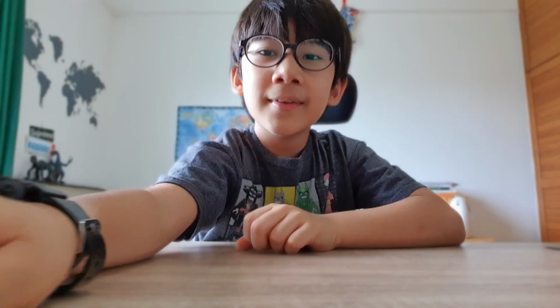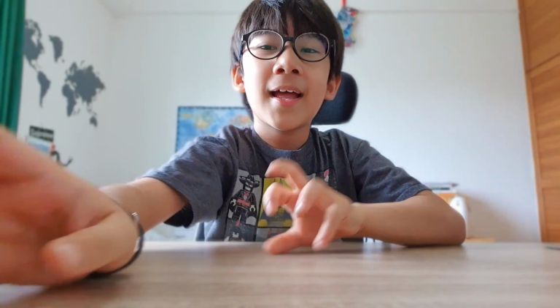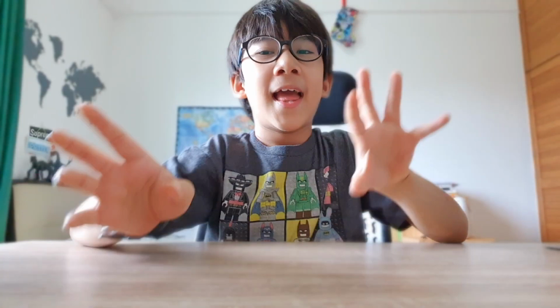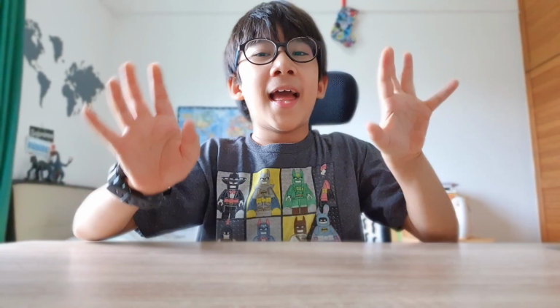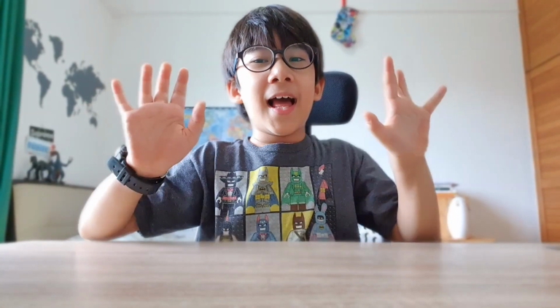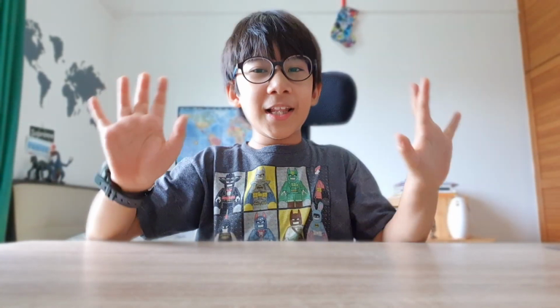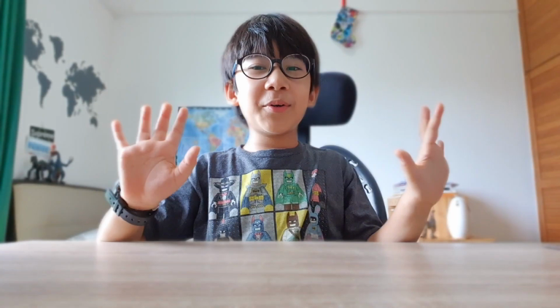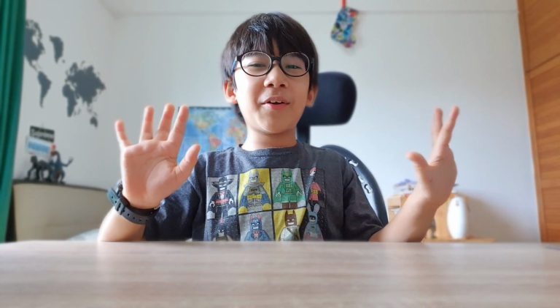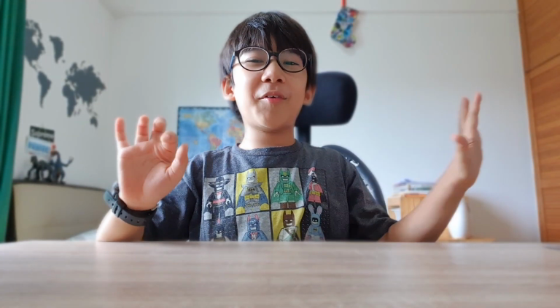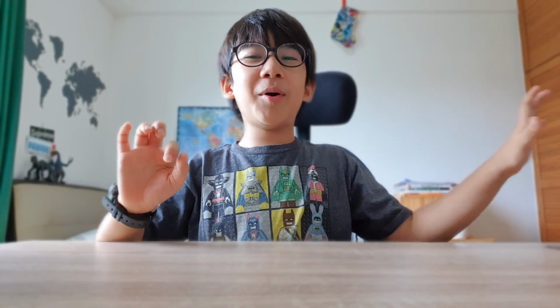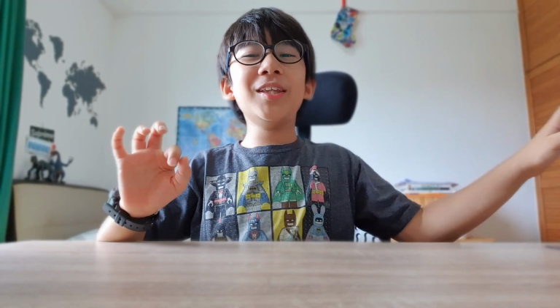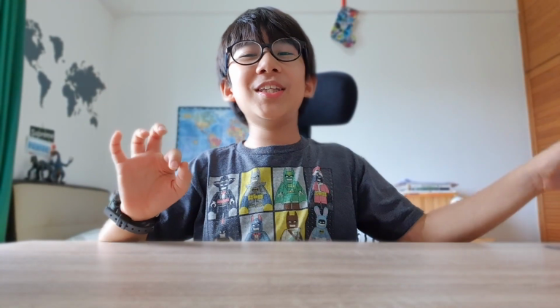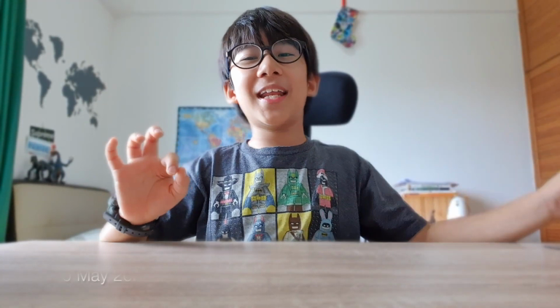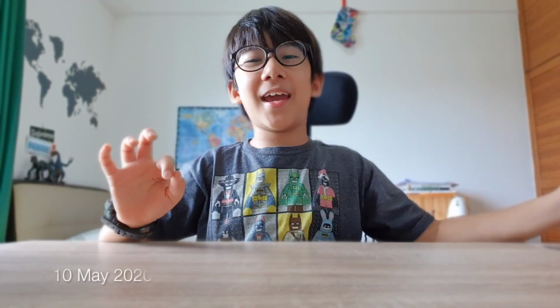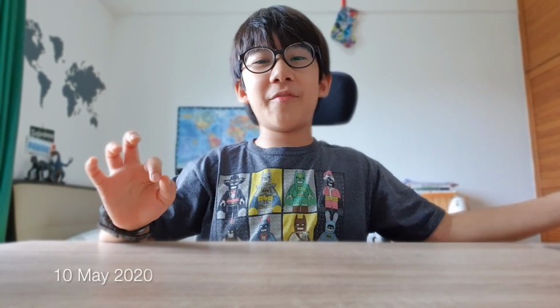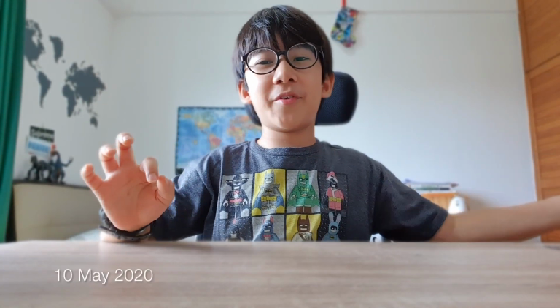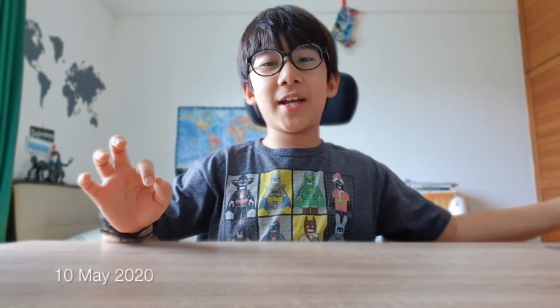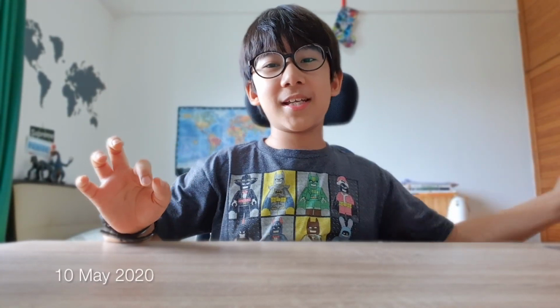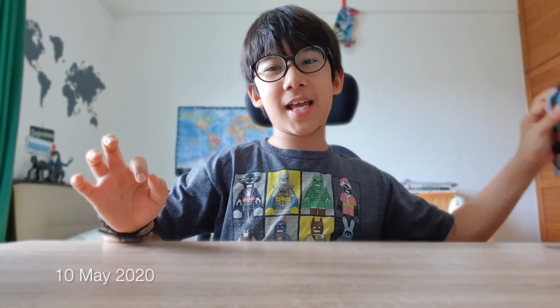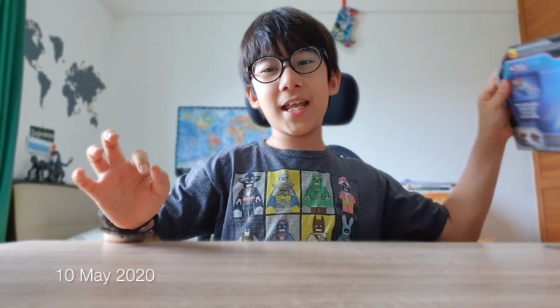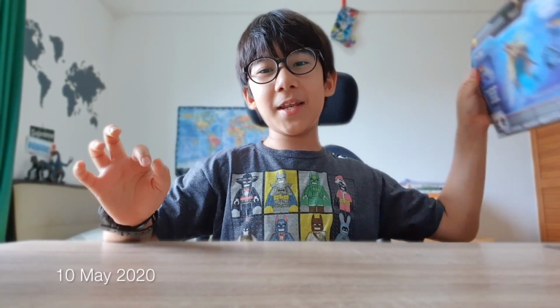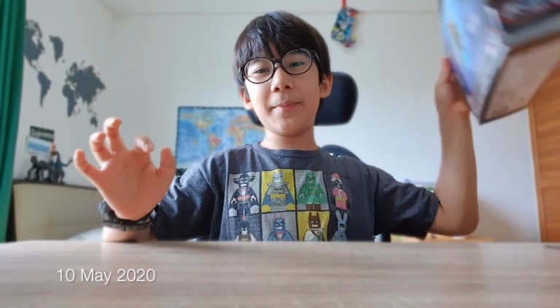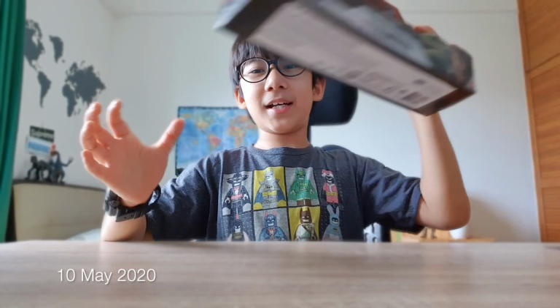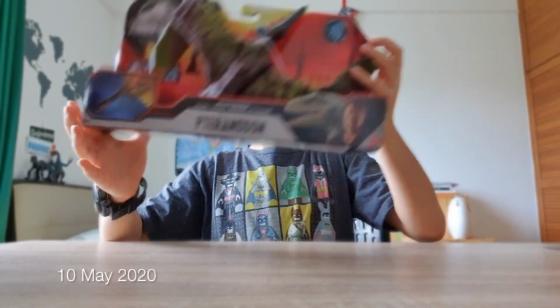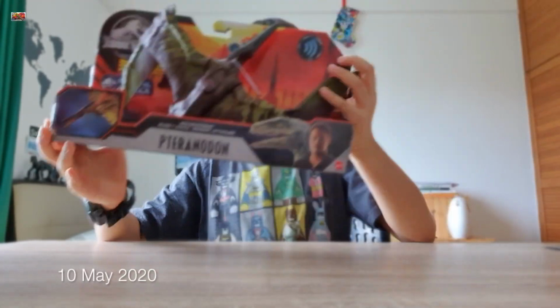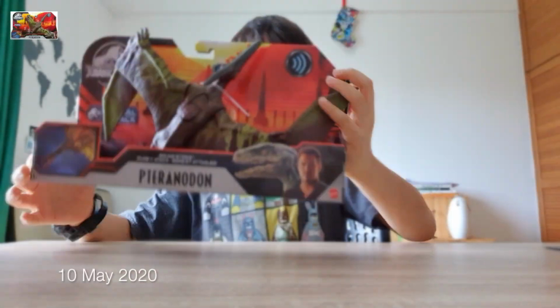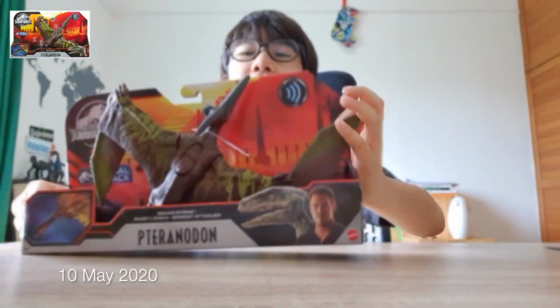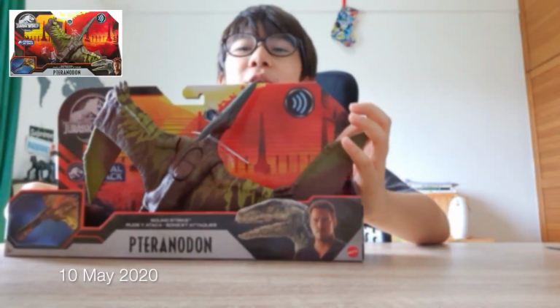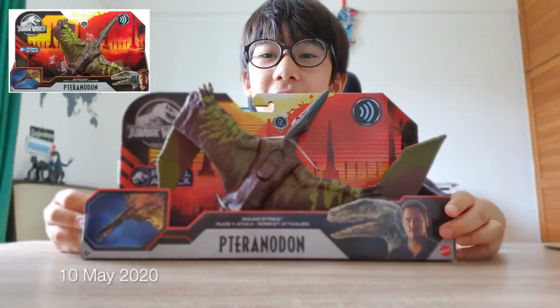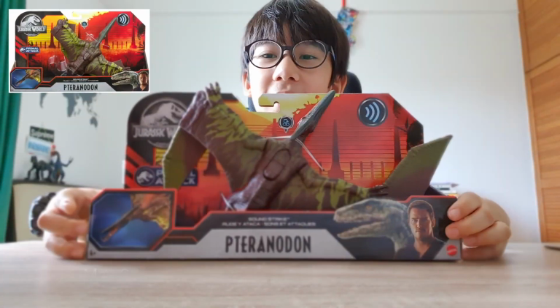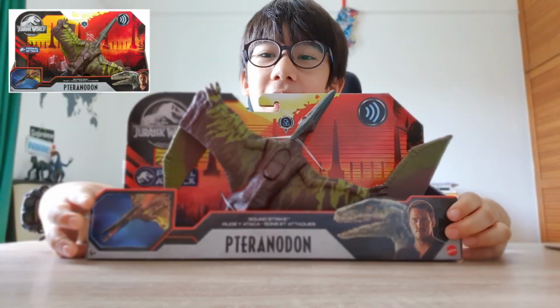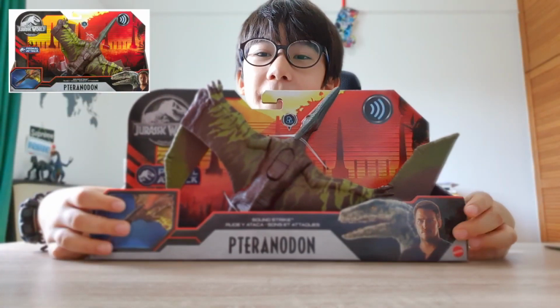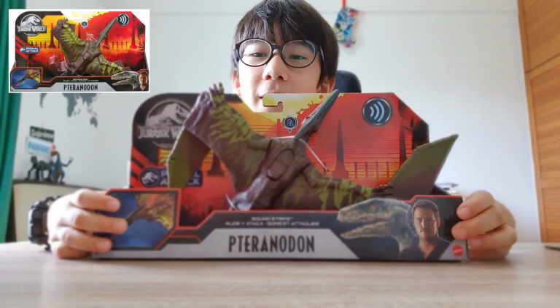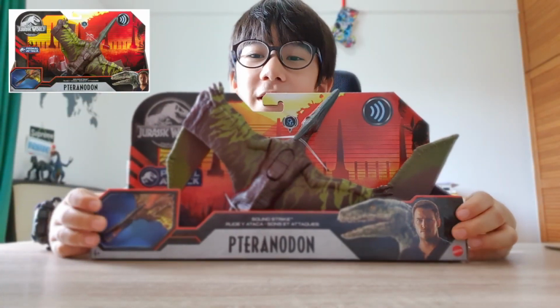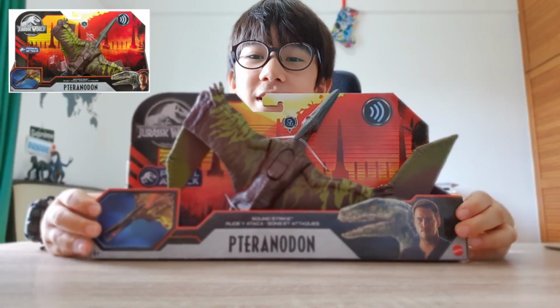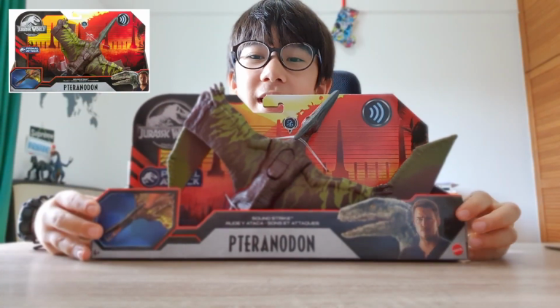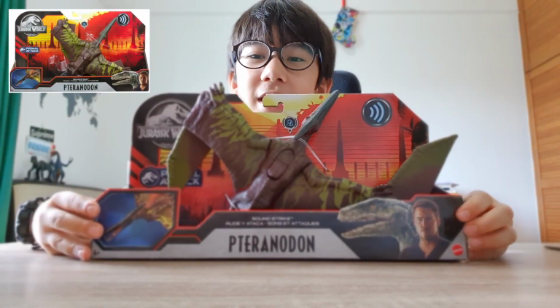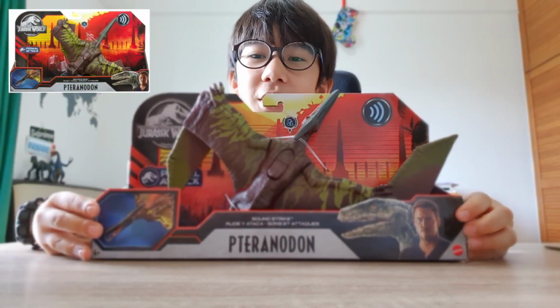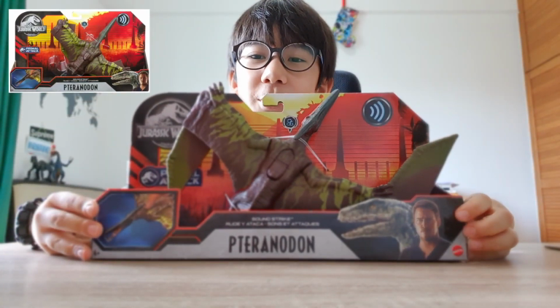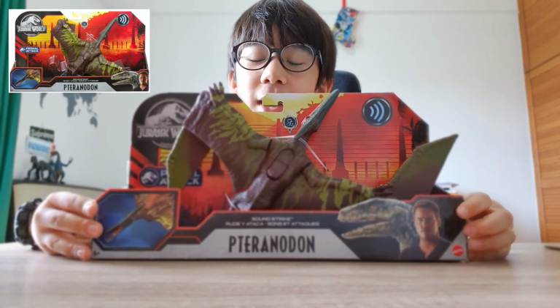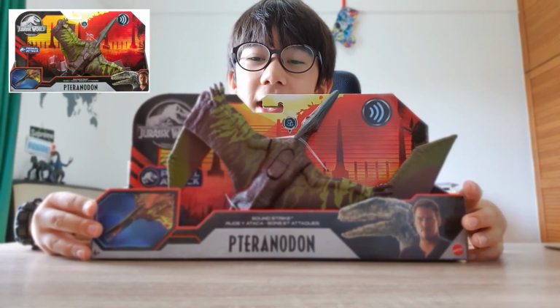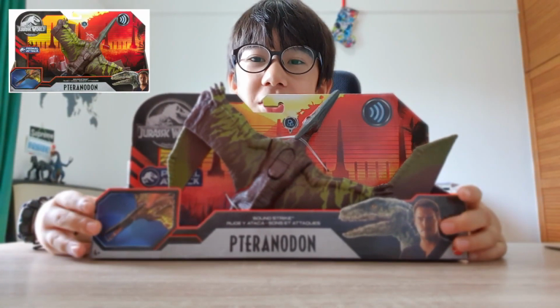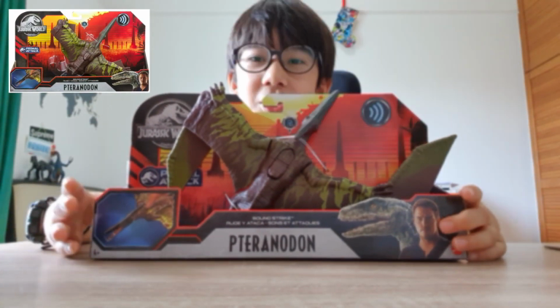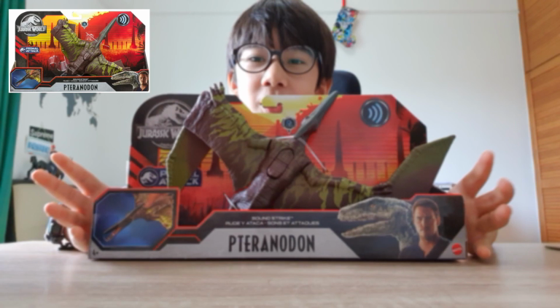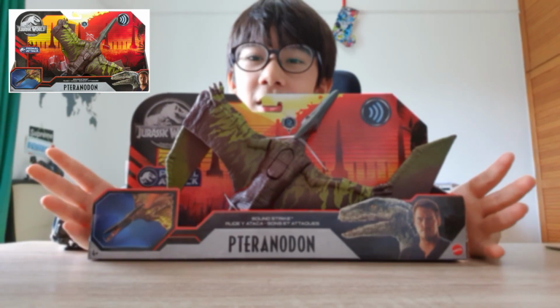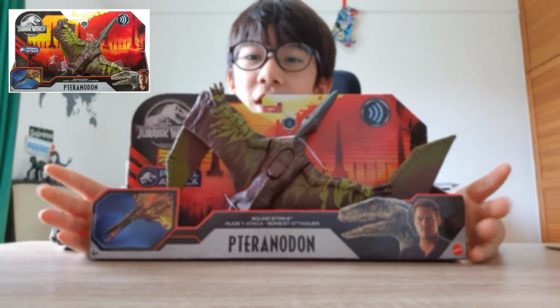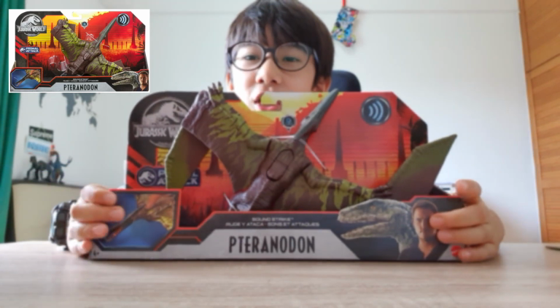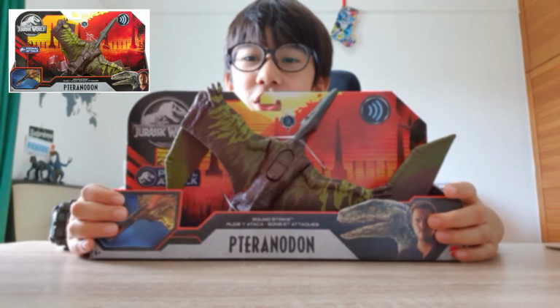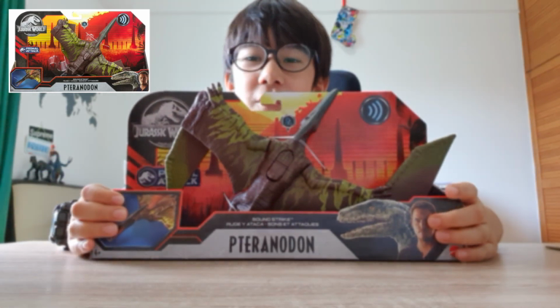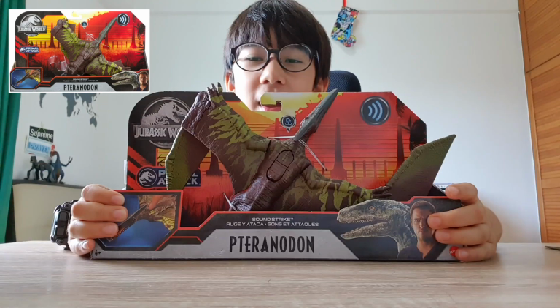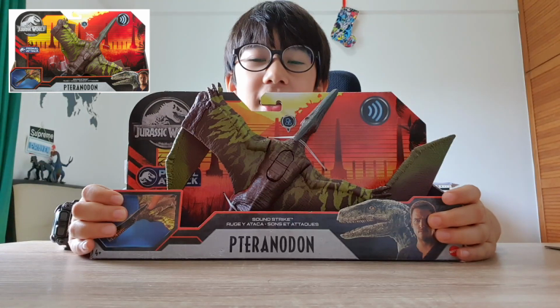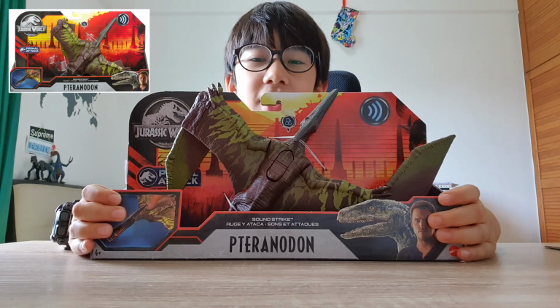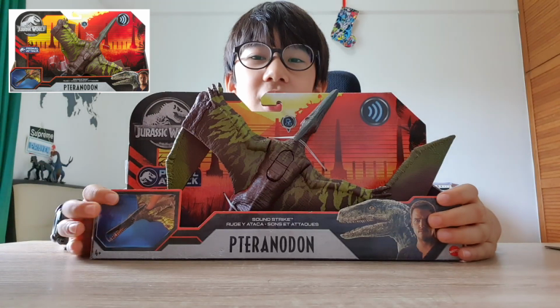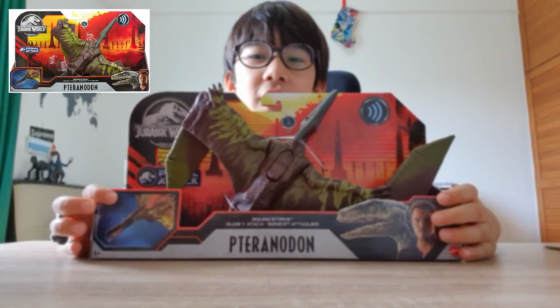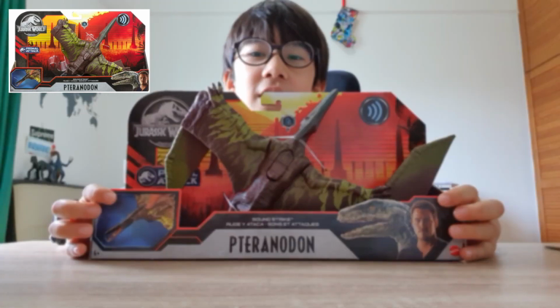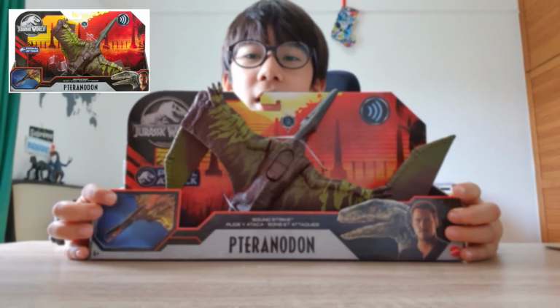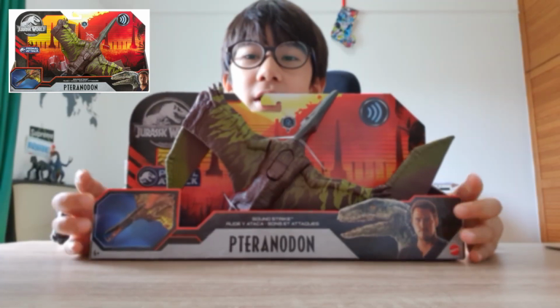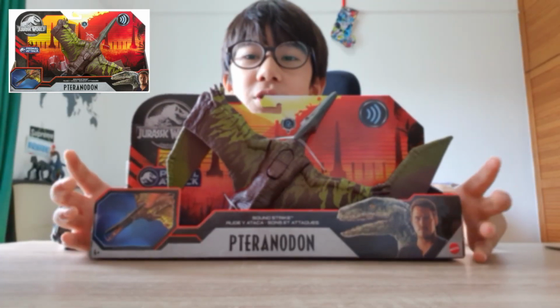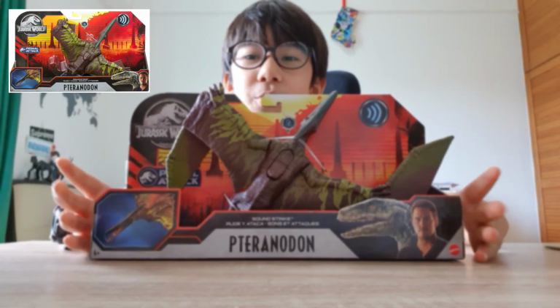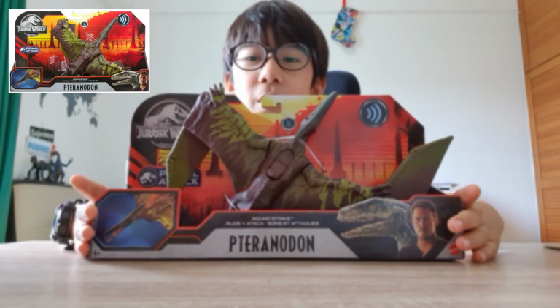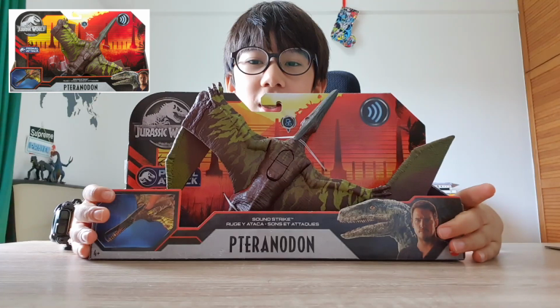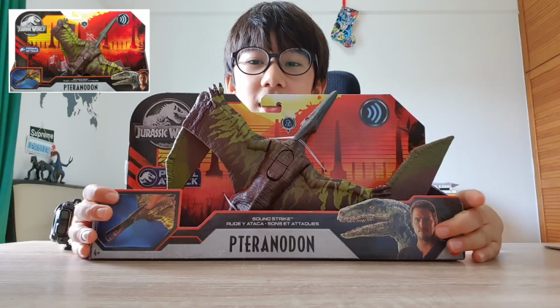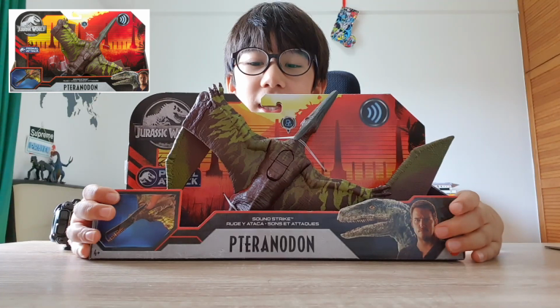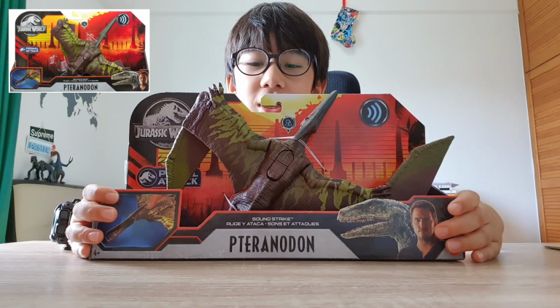Hello everyone! Today I'm very excited because we're going to be unboxing a new dinosaur, Pteranodon, to our collection.